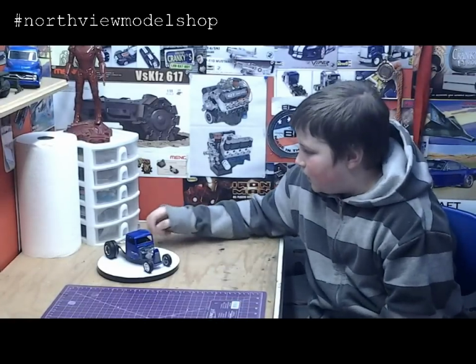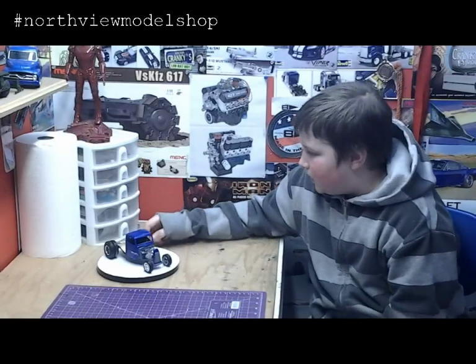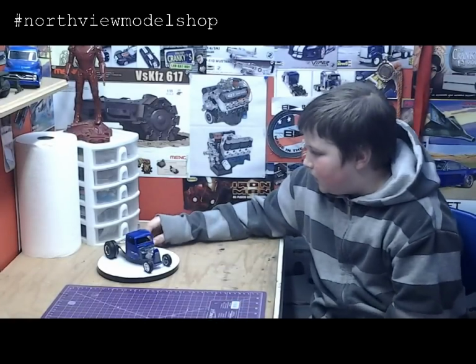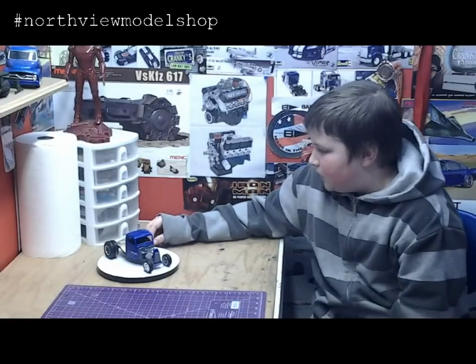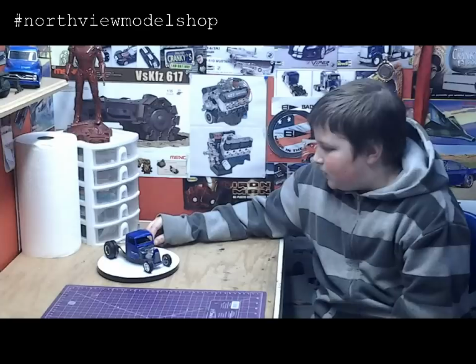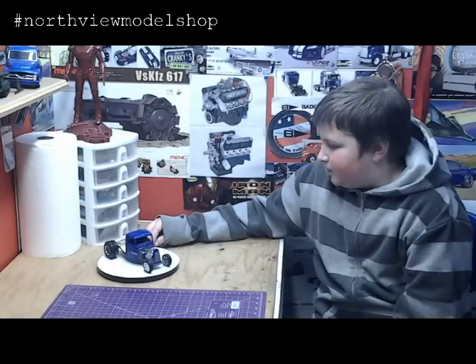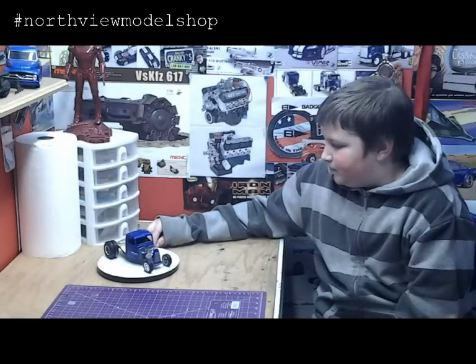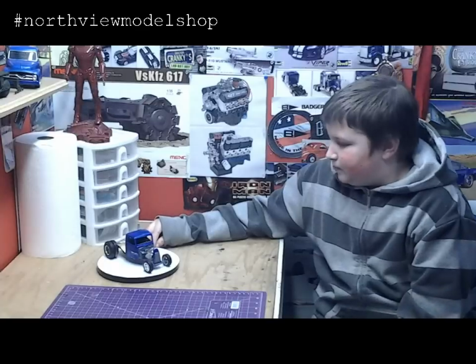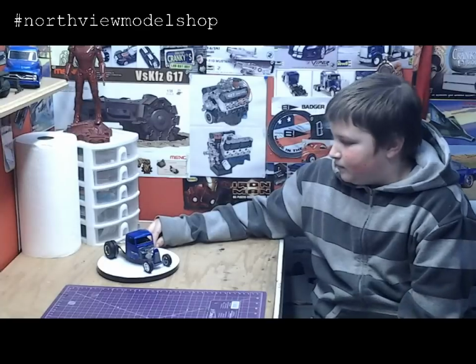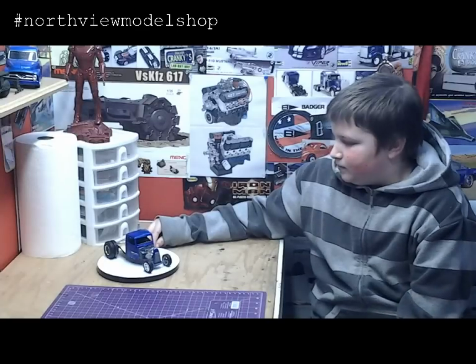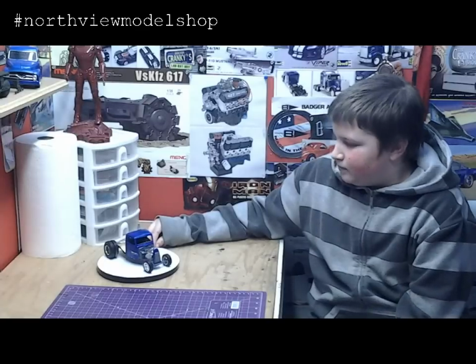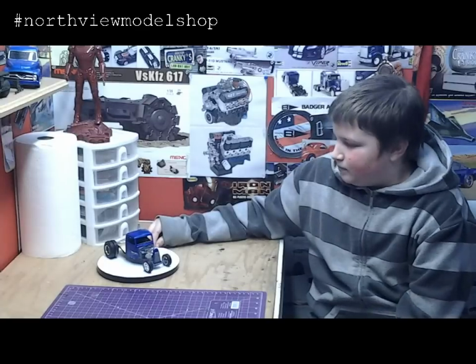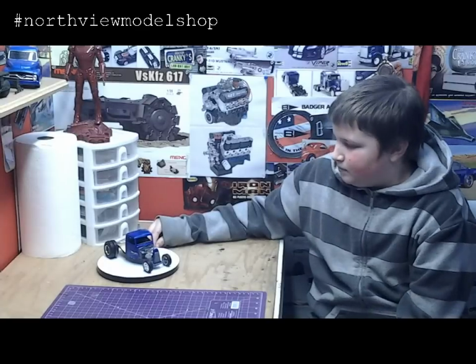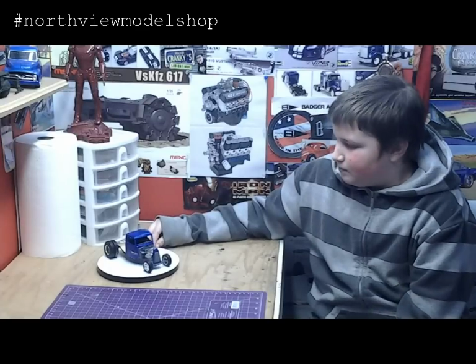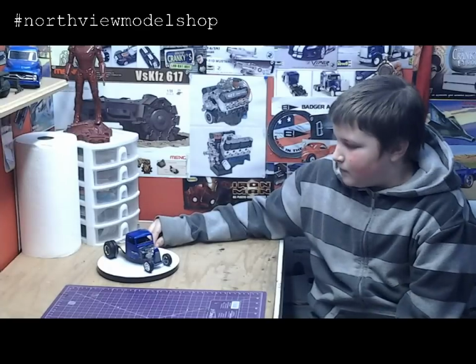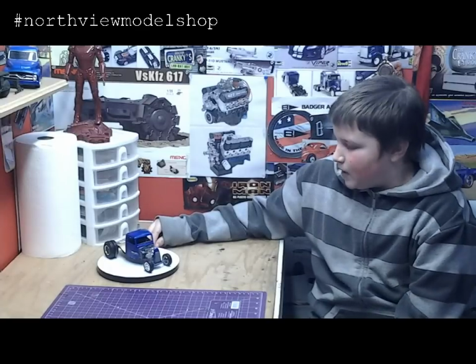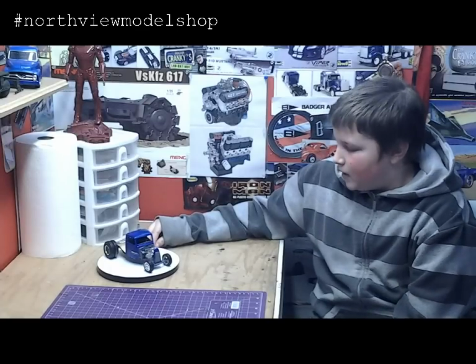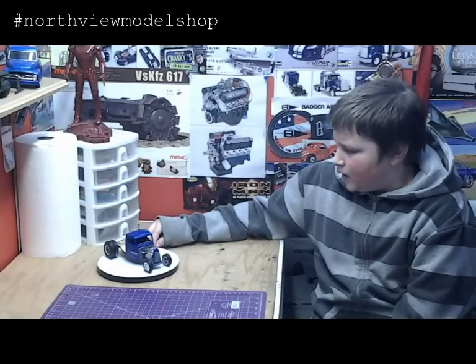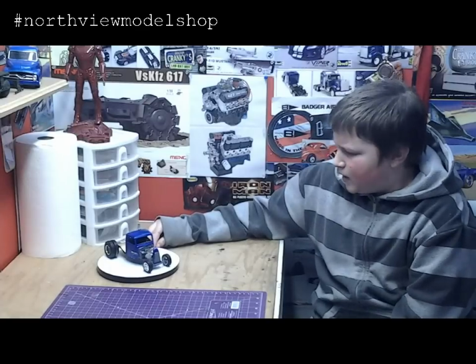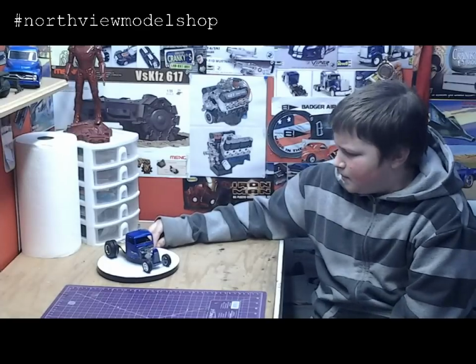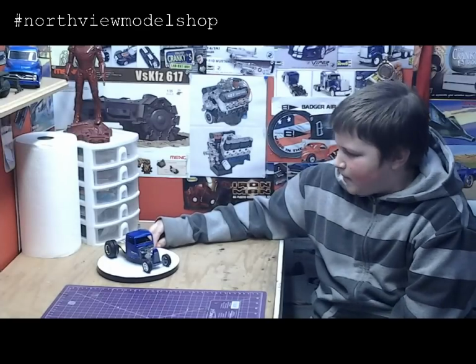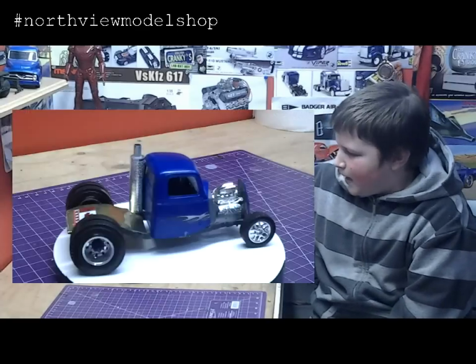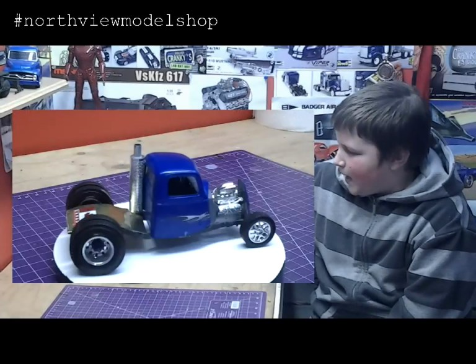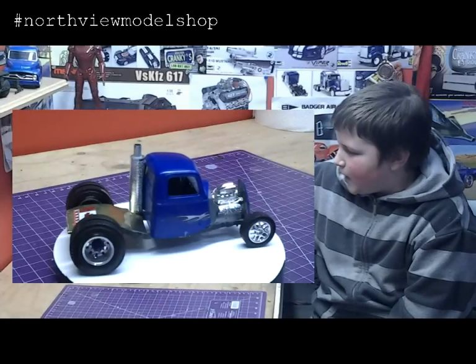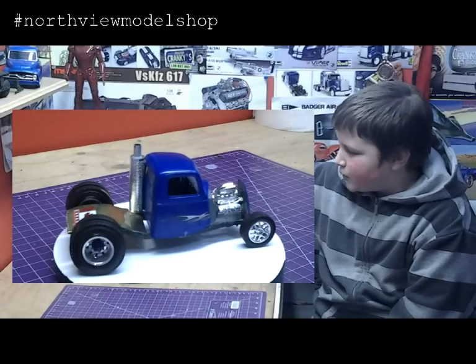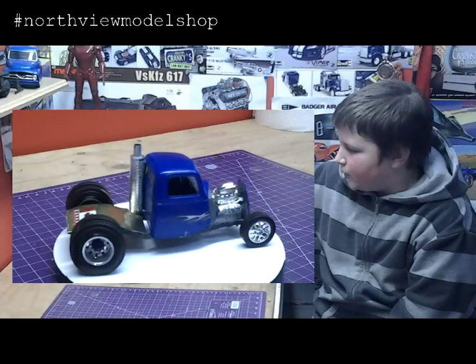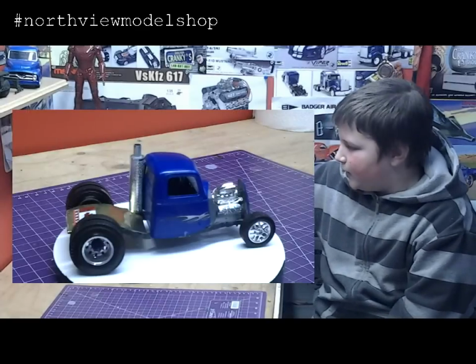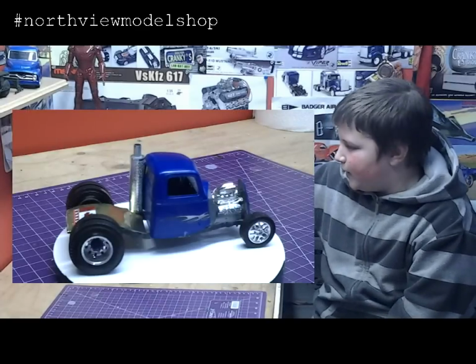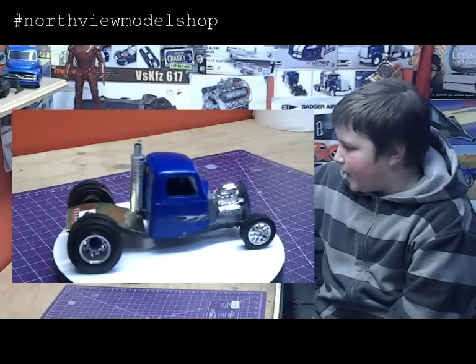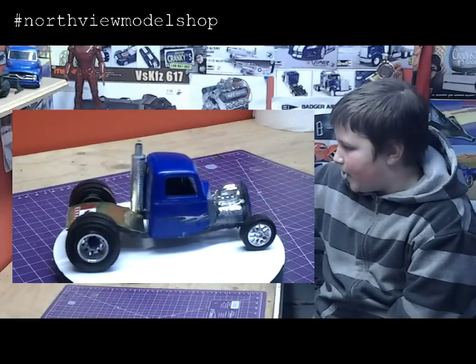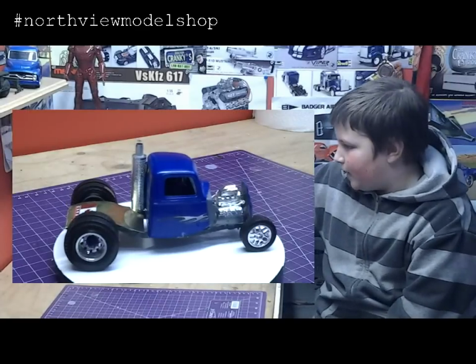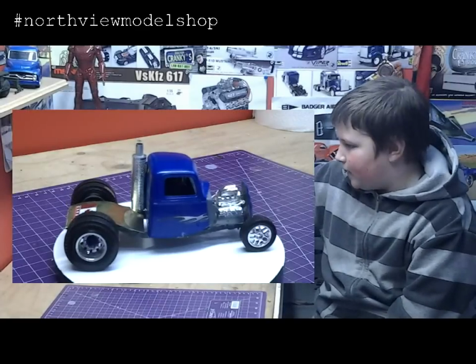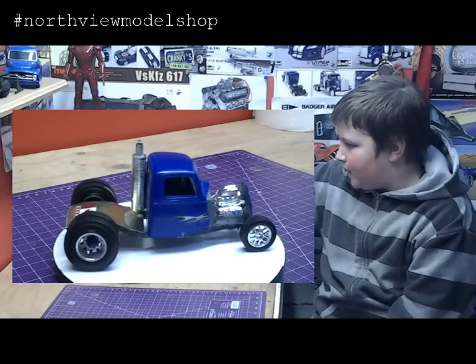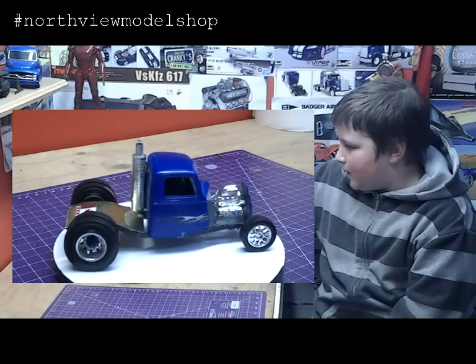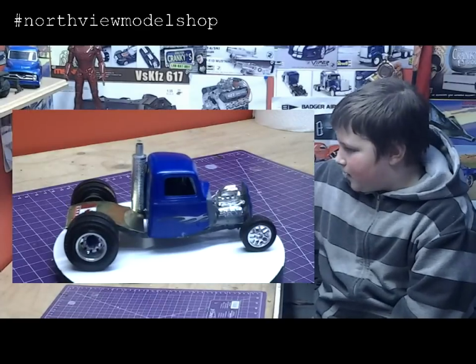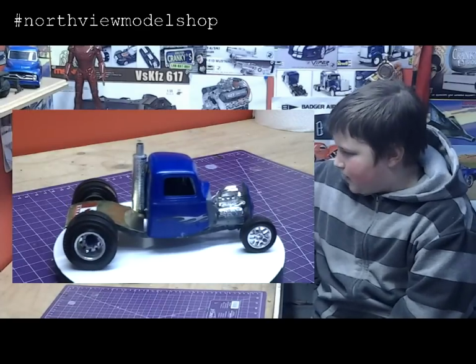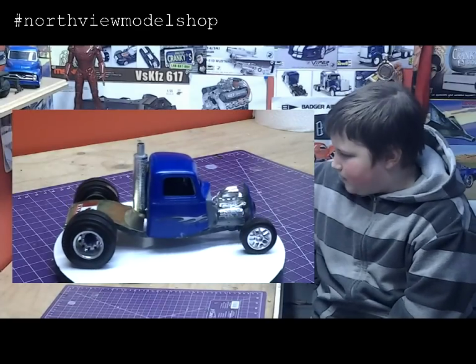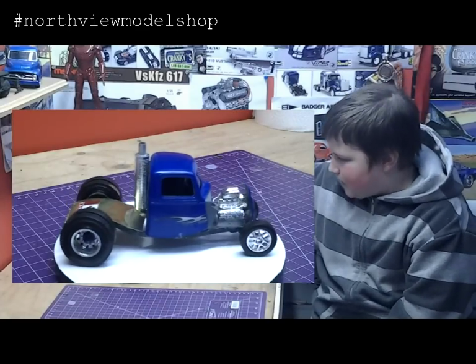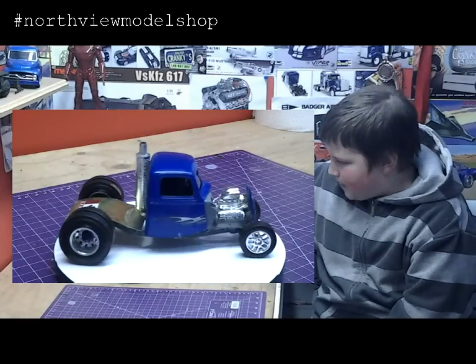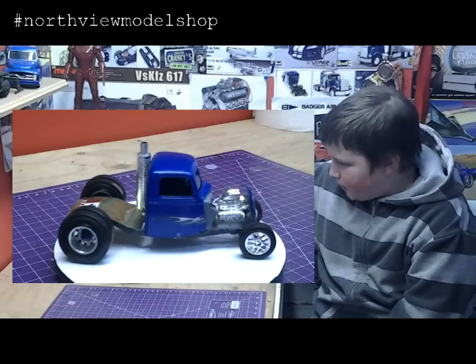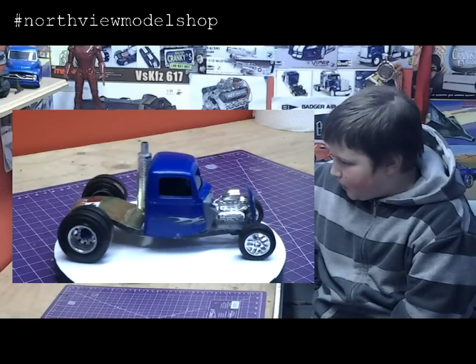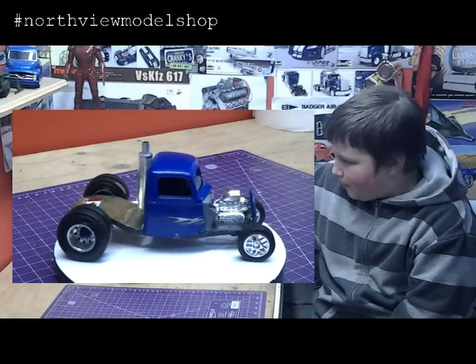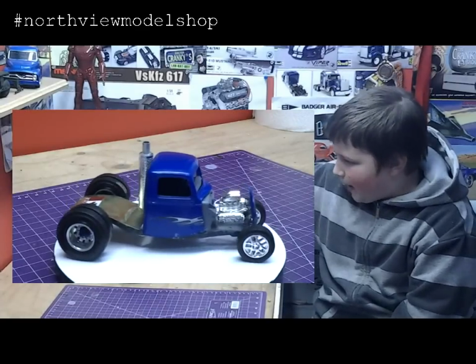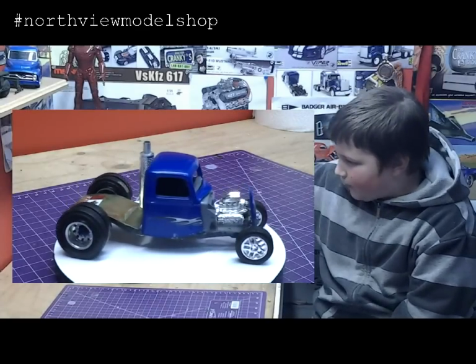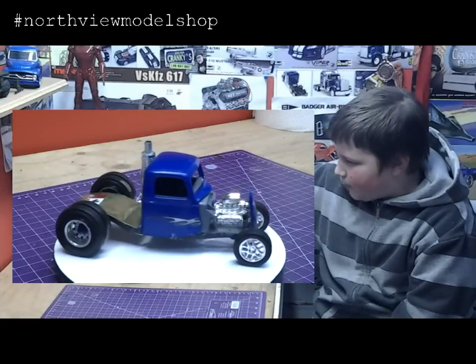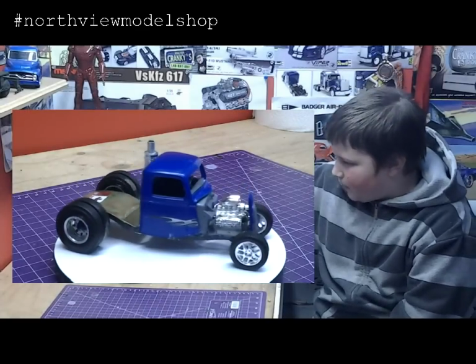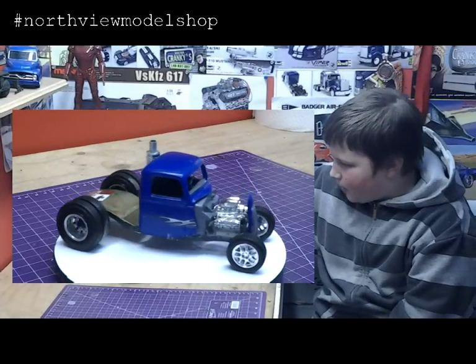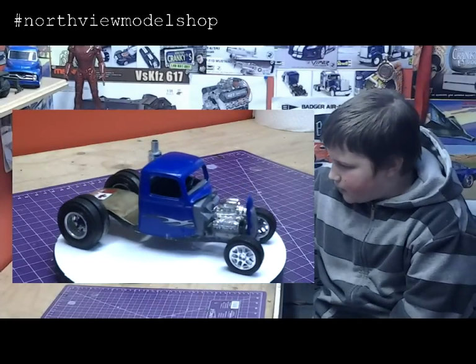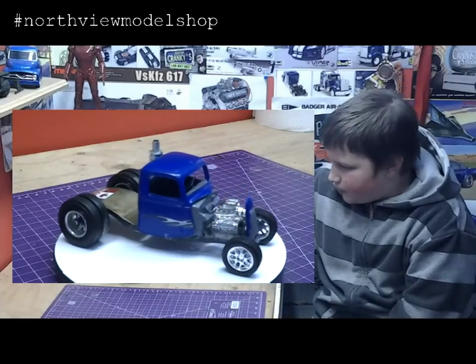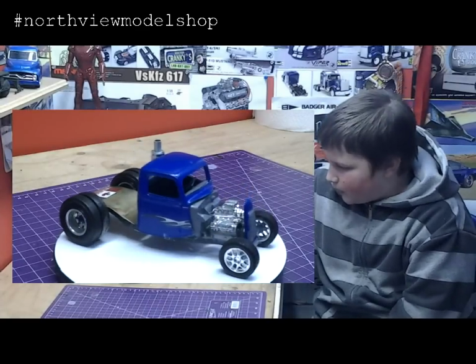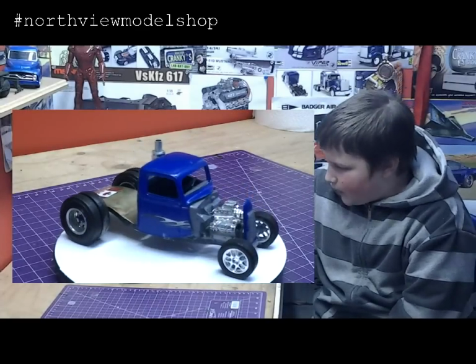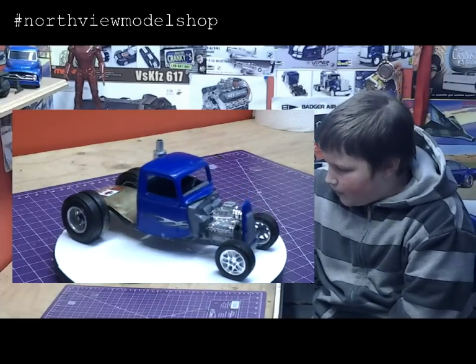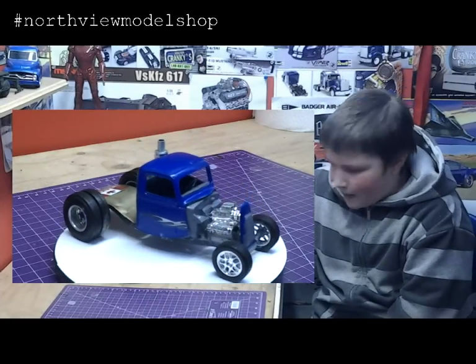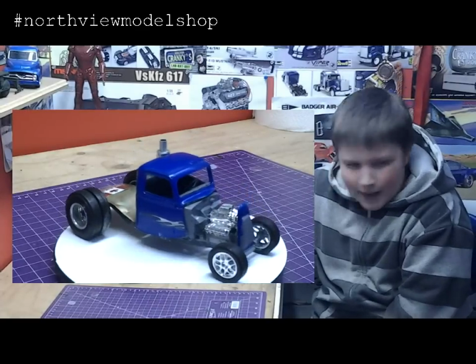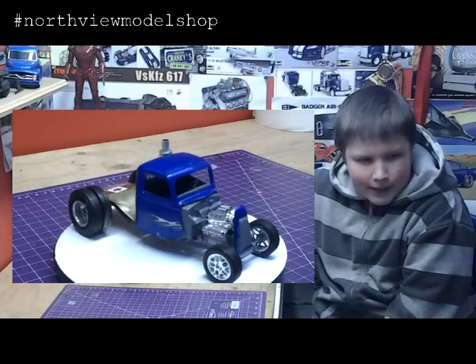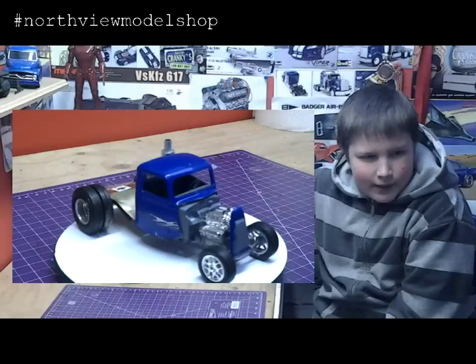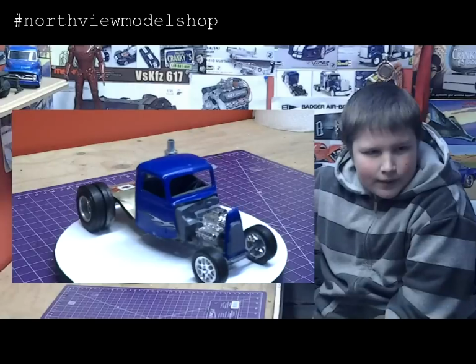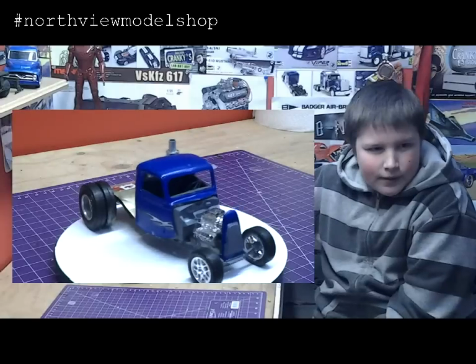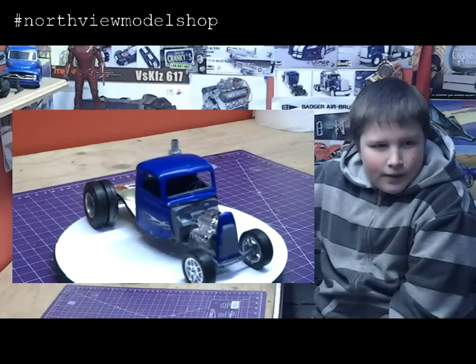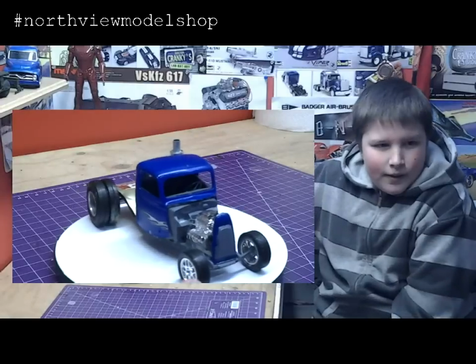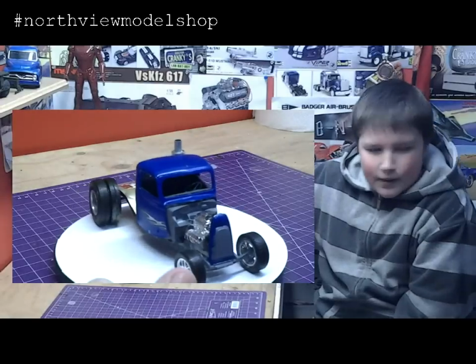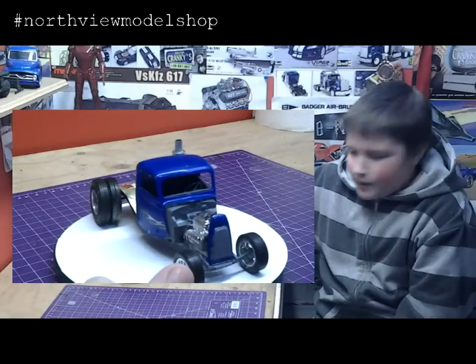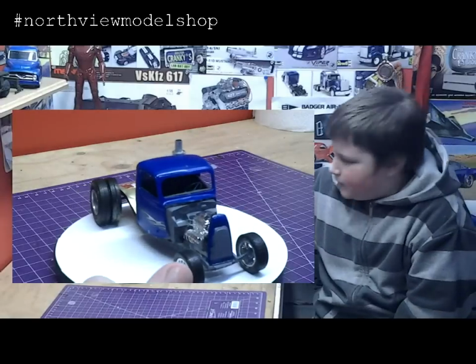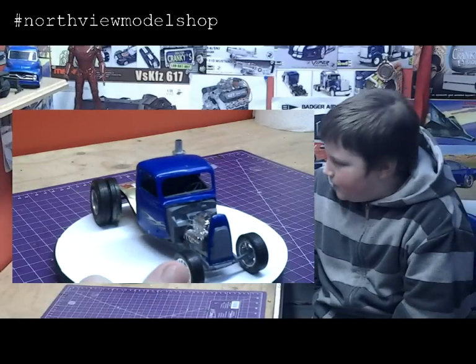Are there any special parts you used on it? Yeah, I built a battery box for it in the back here.